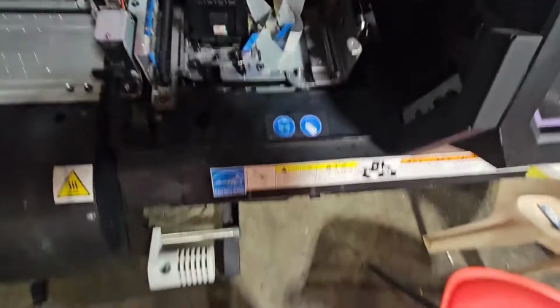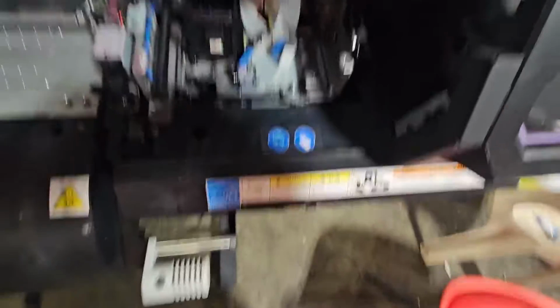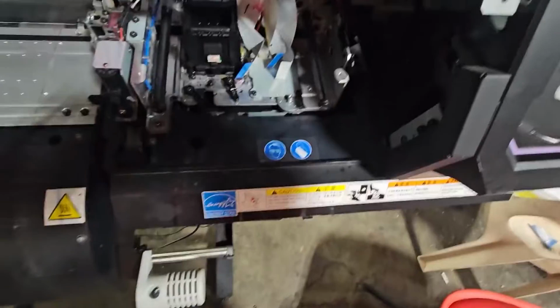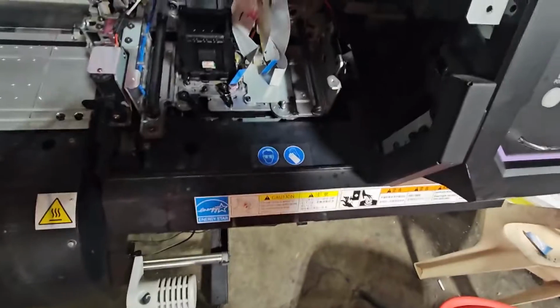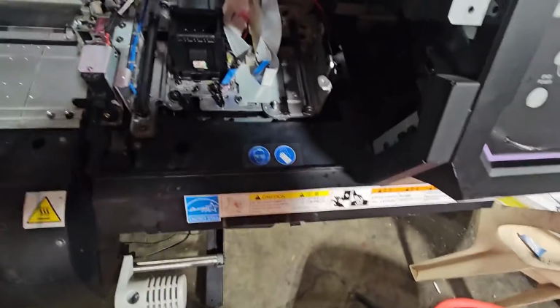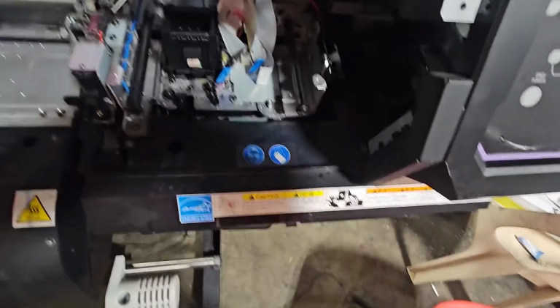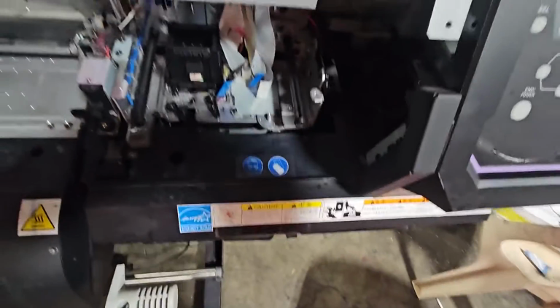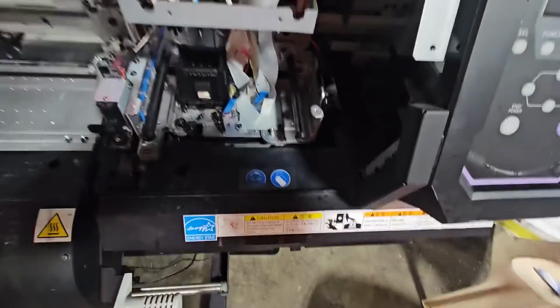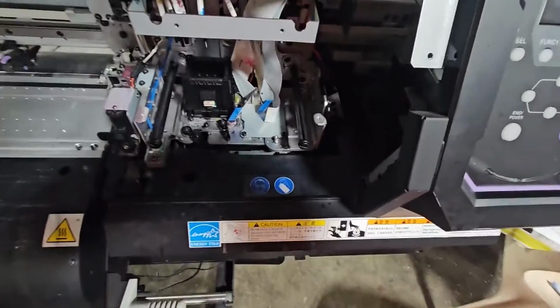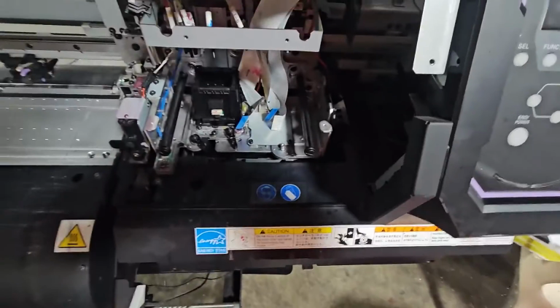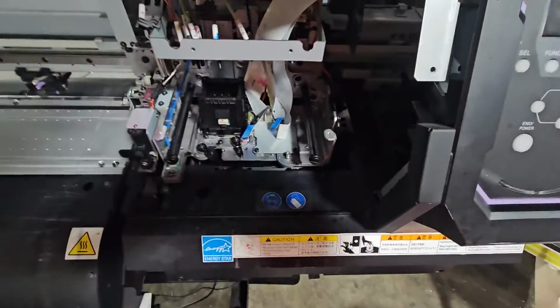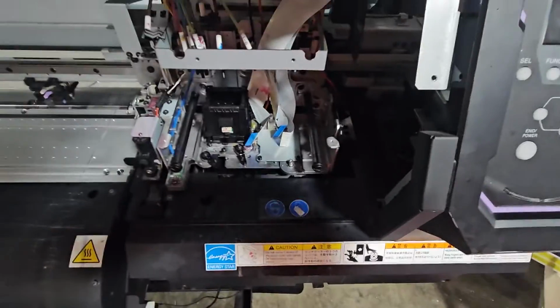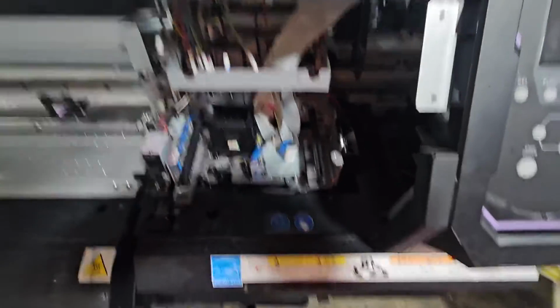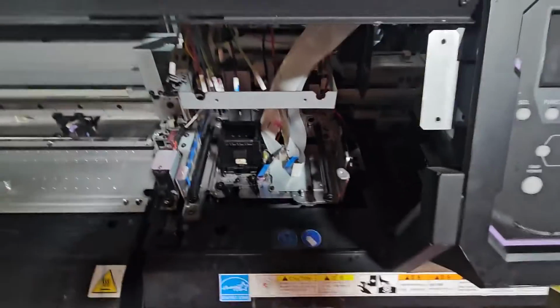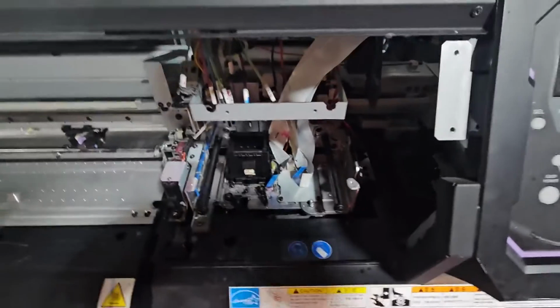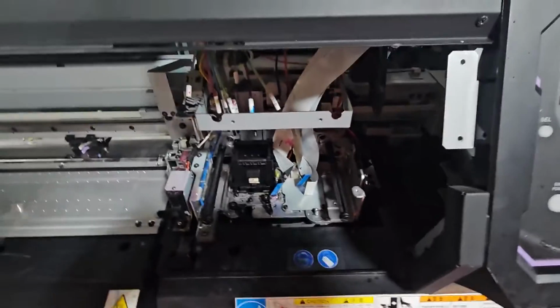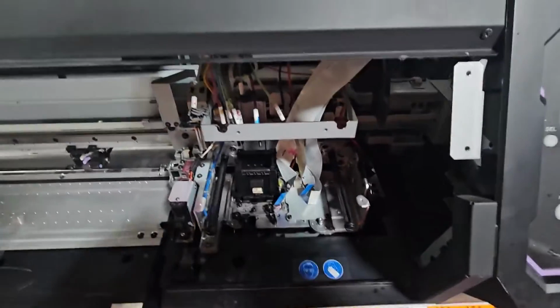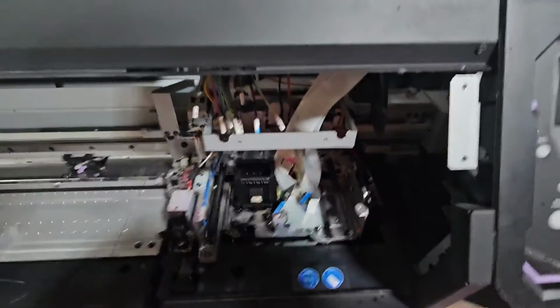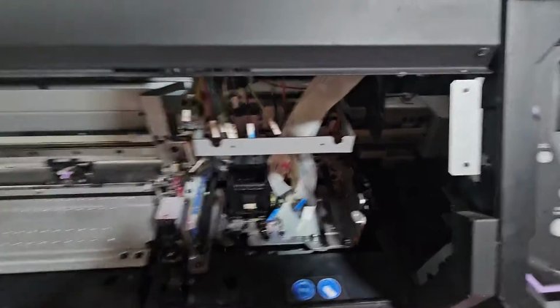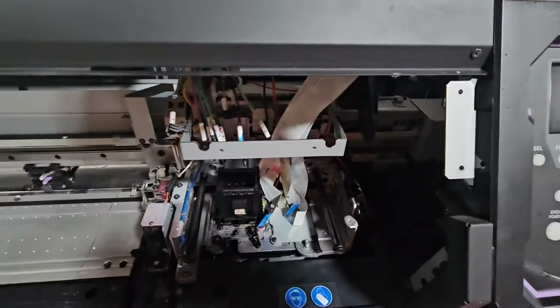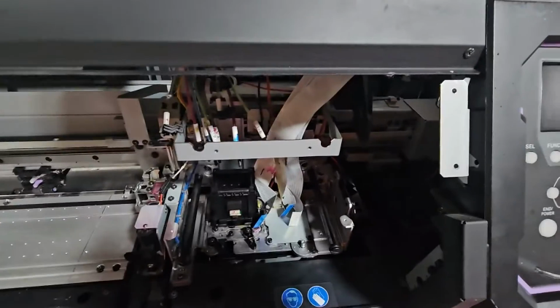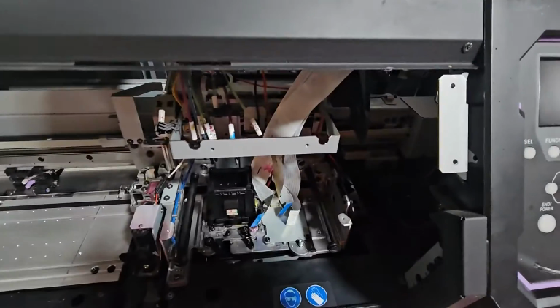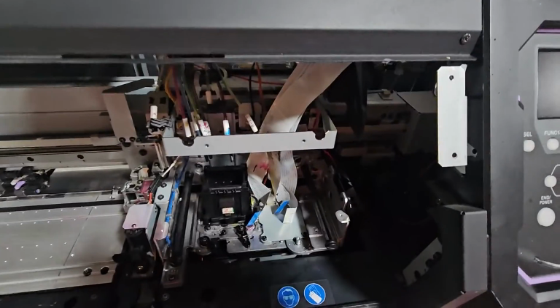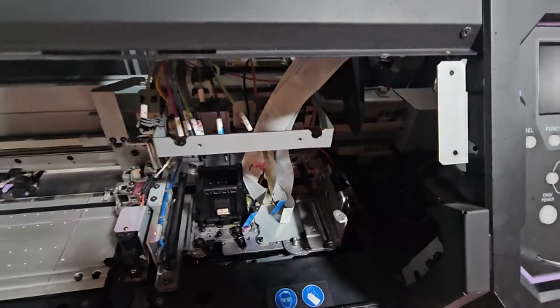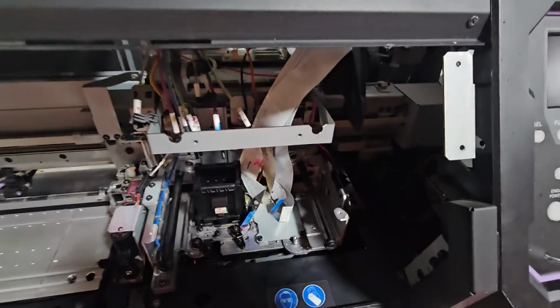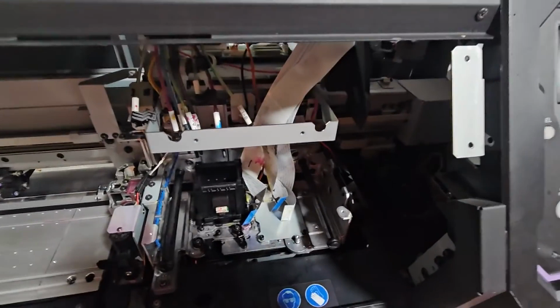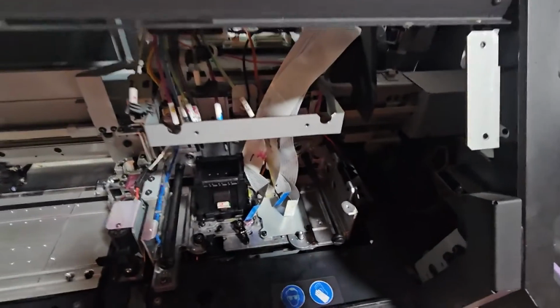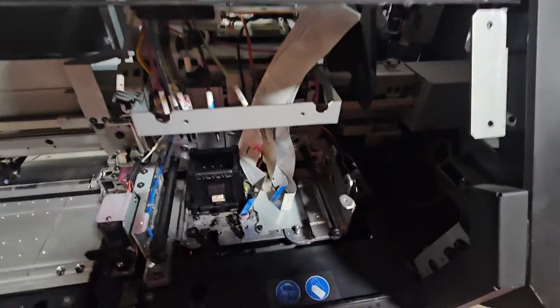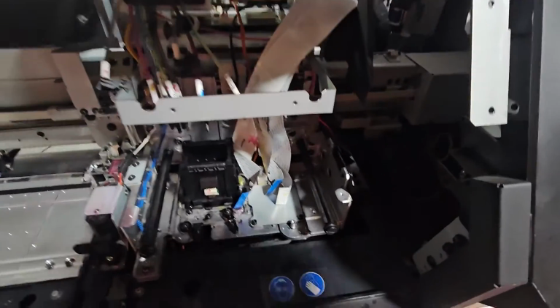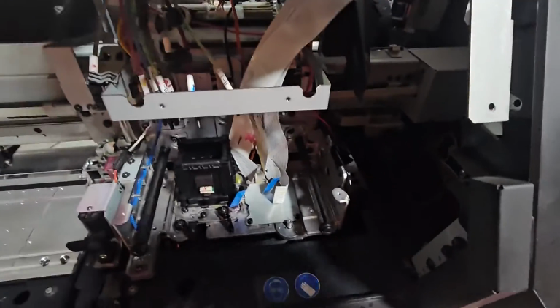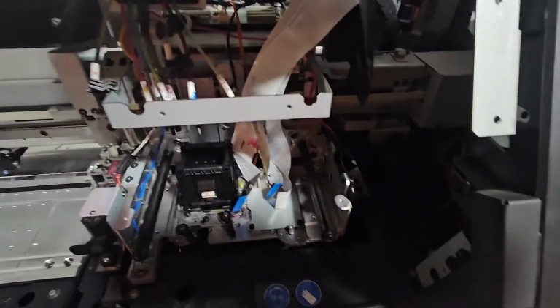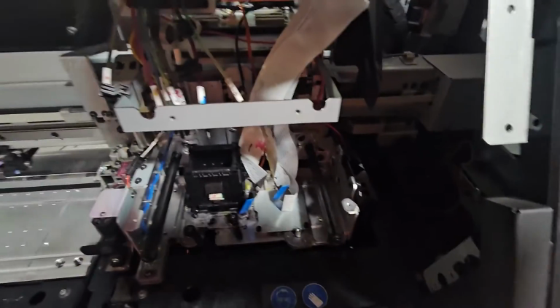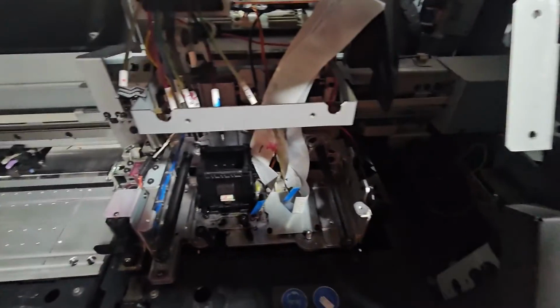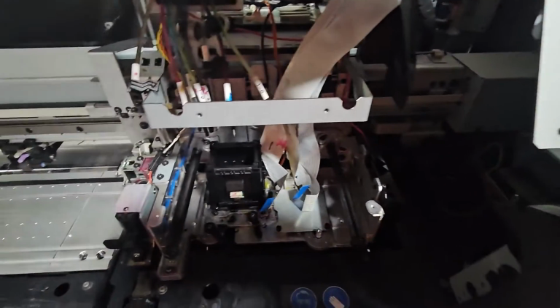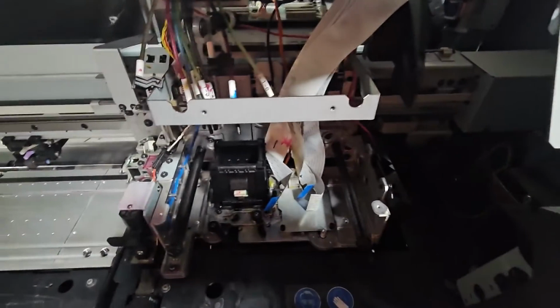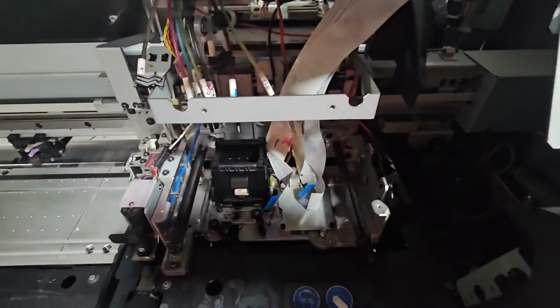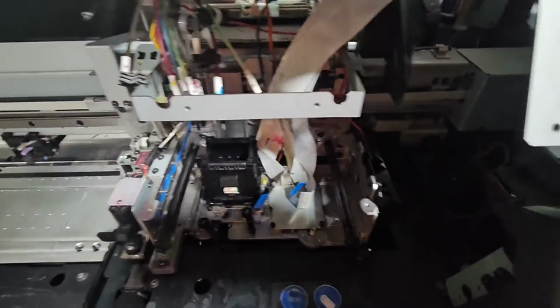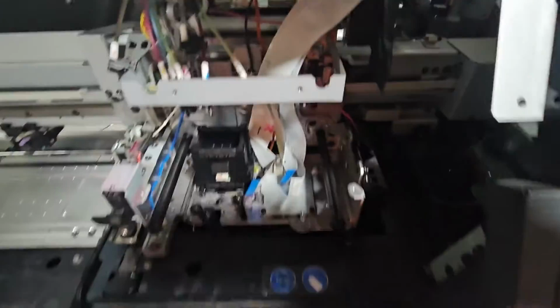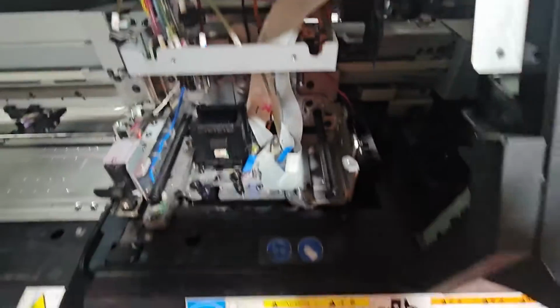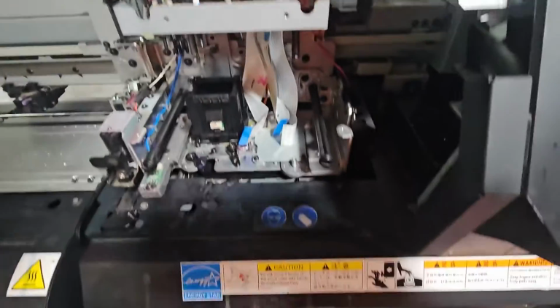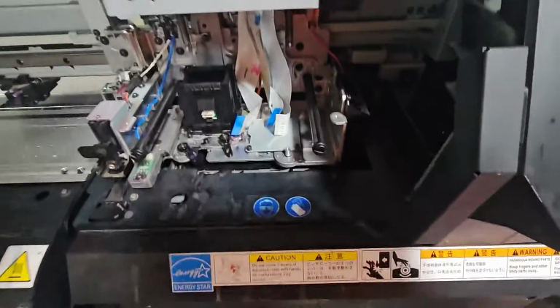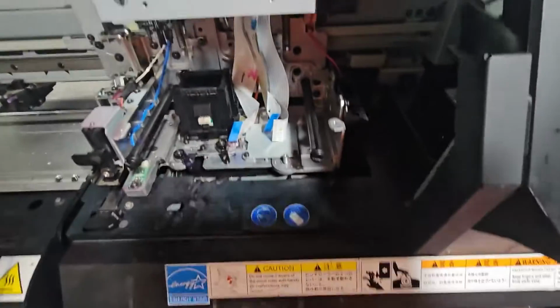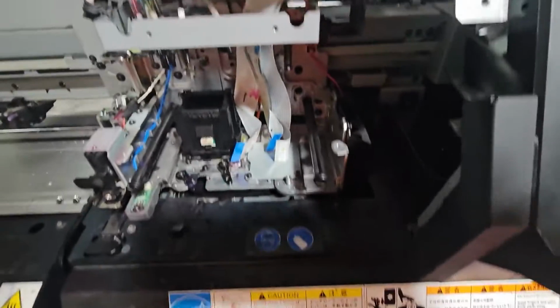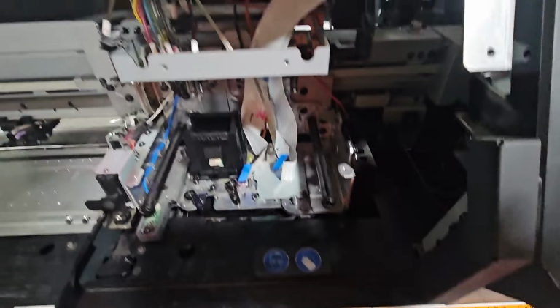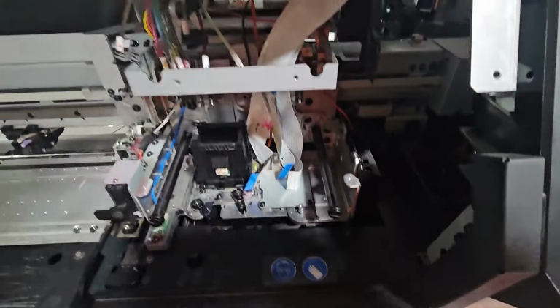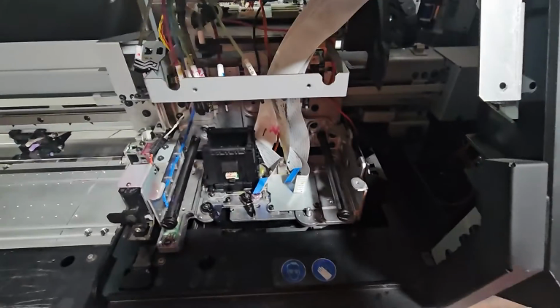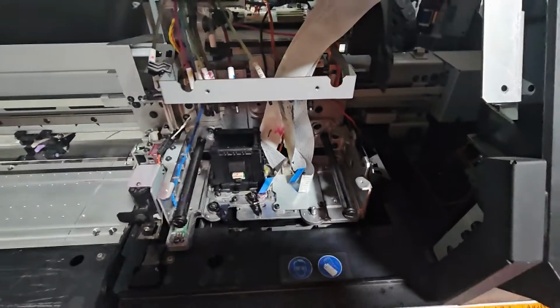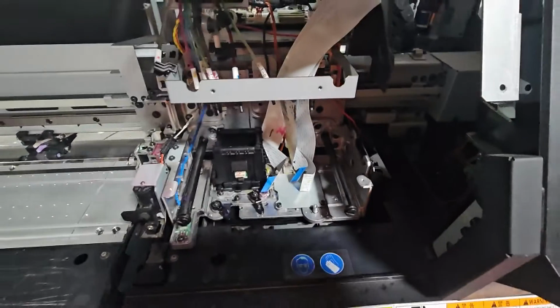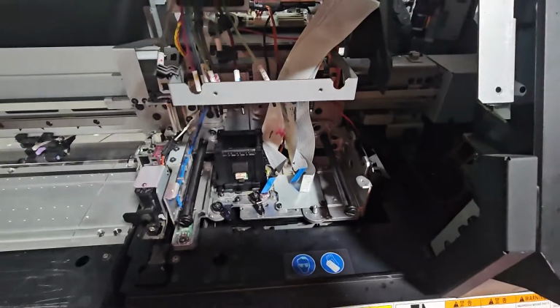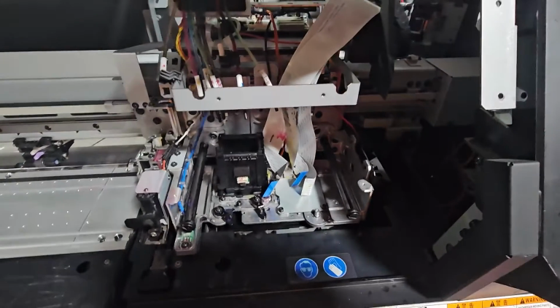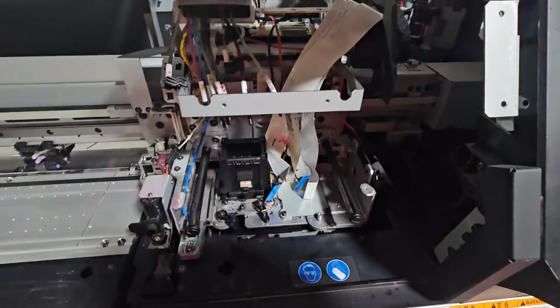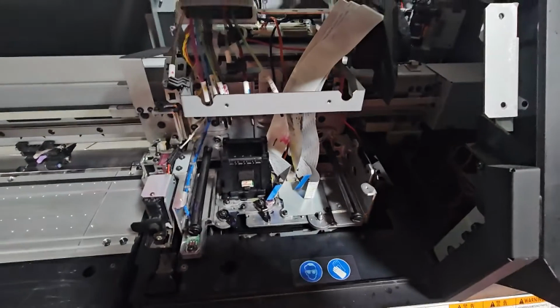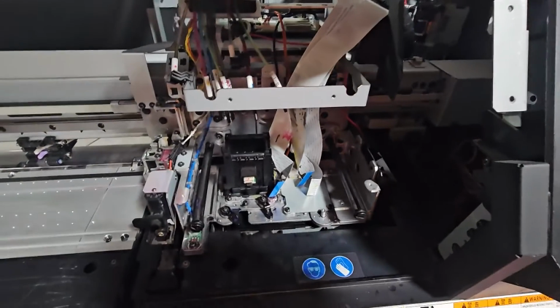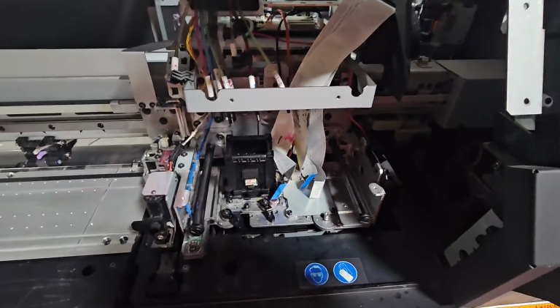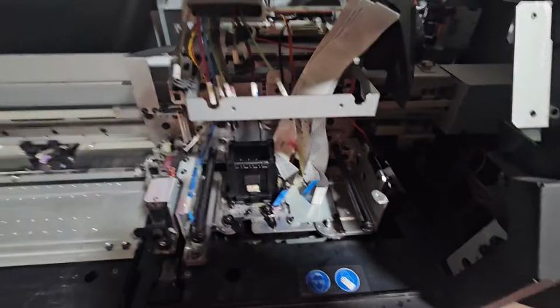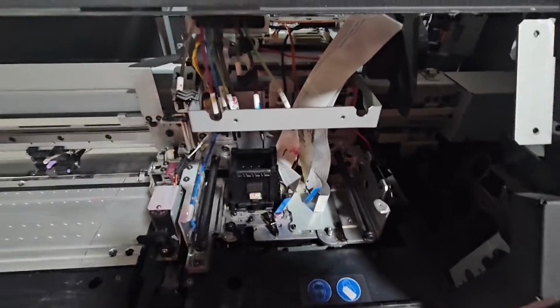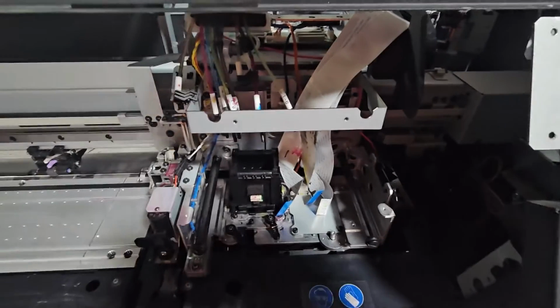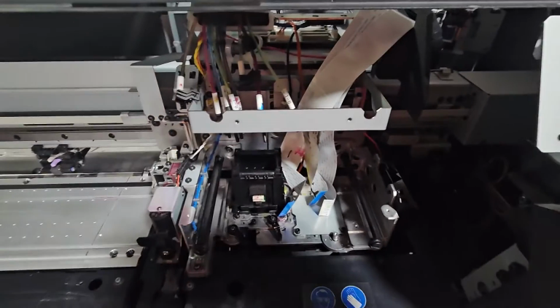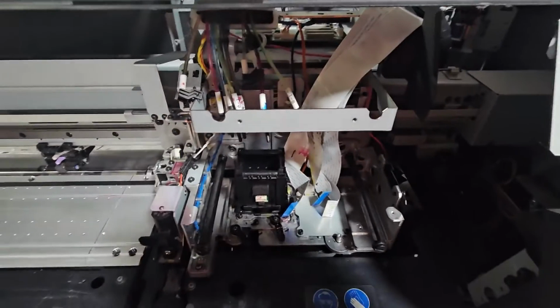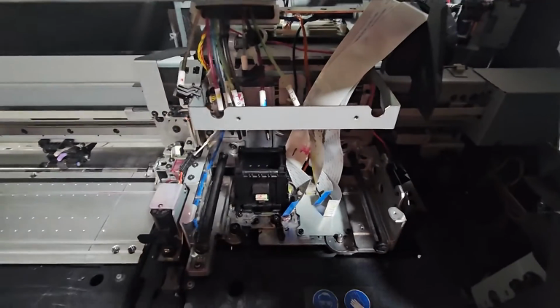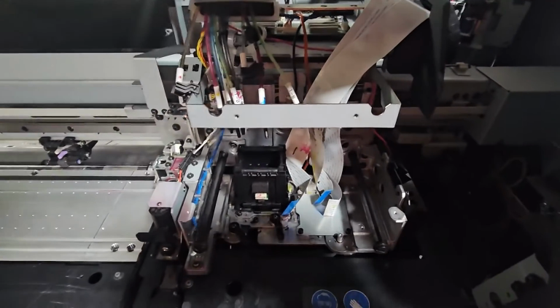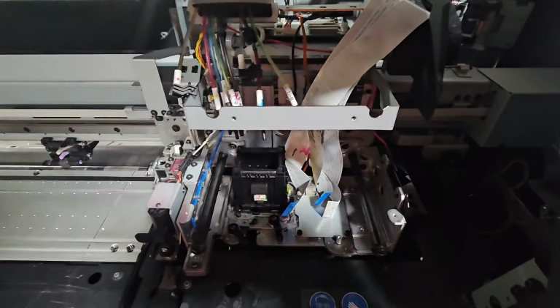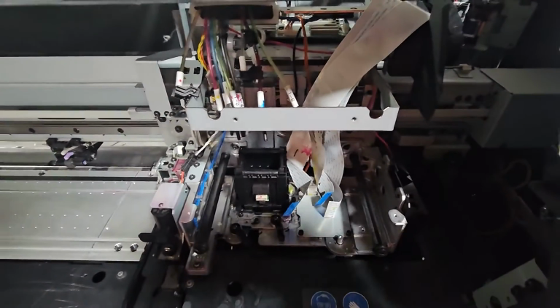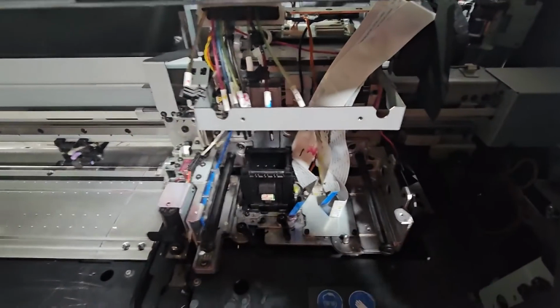Hey, Mike here with Reprint. In today's video, I'm going to show you how we change the printhead on a Mimaki CJV-150. This is a single-head model.